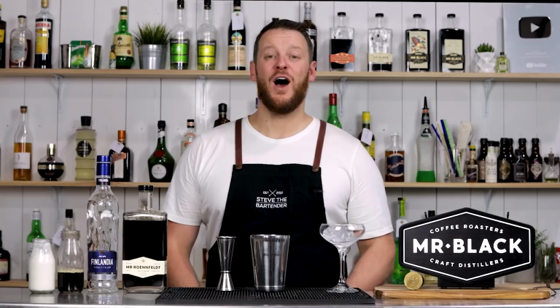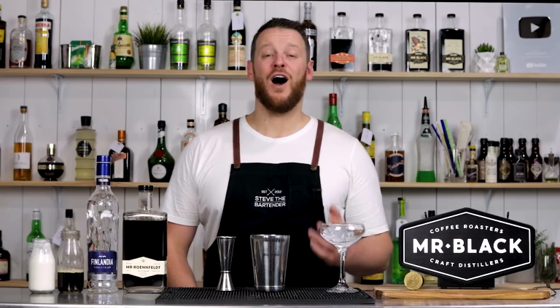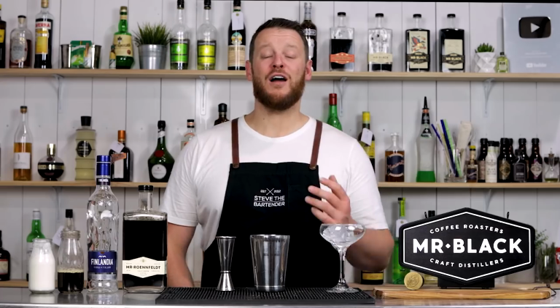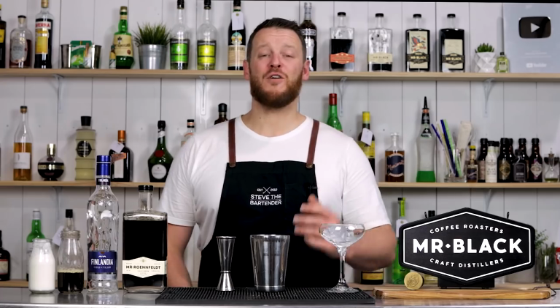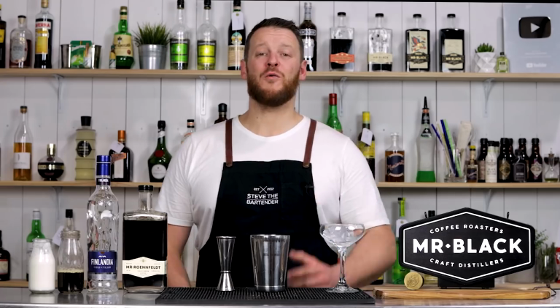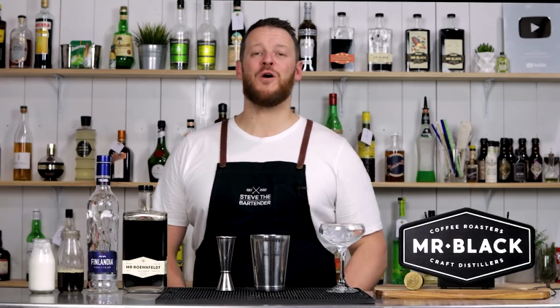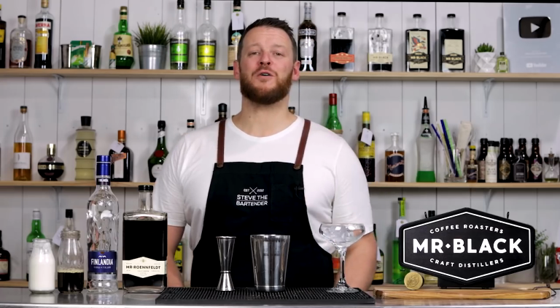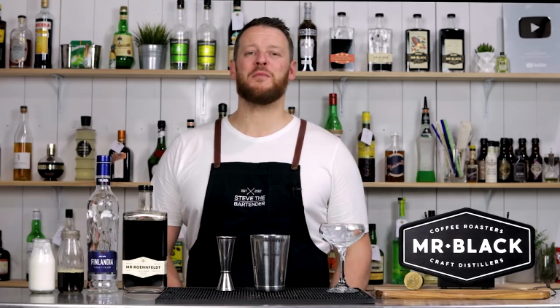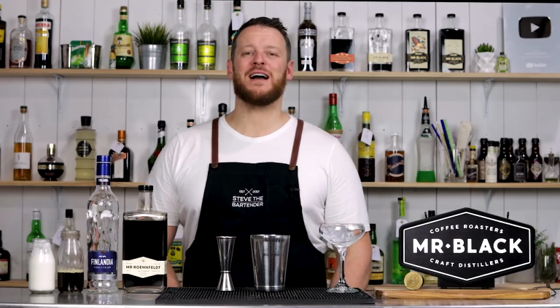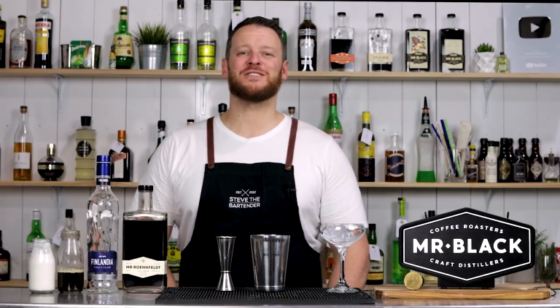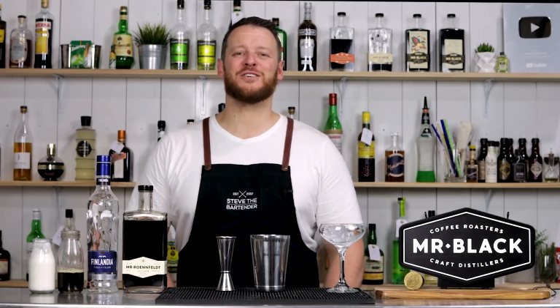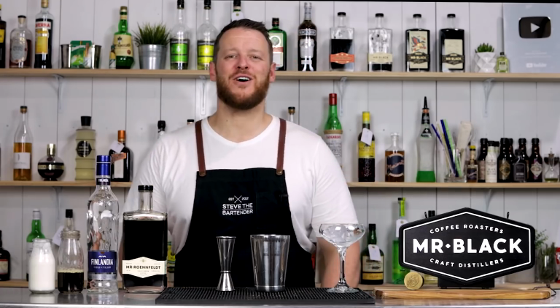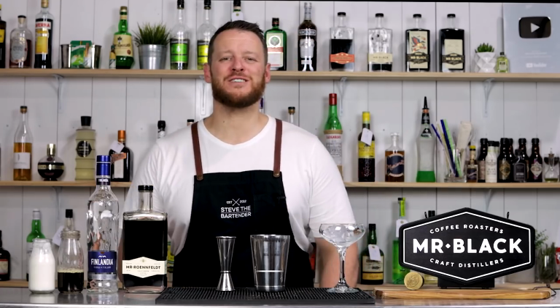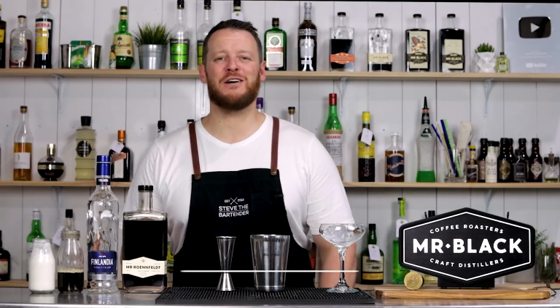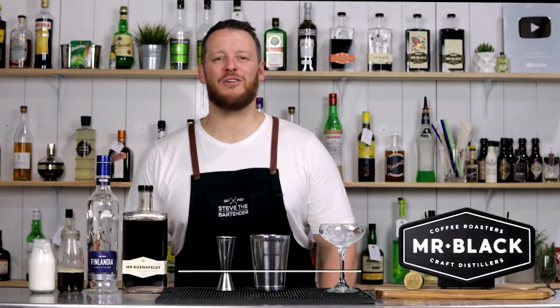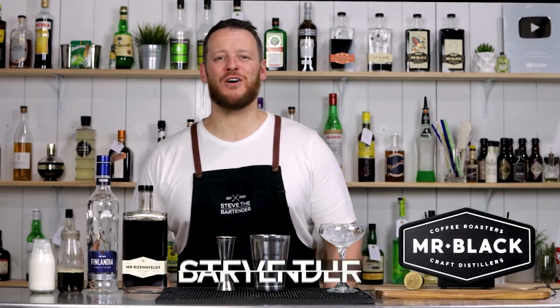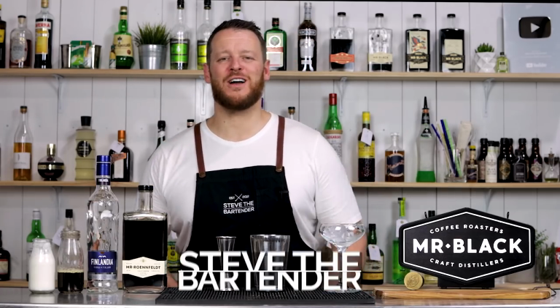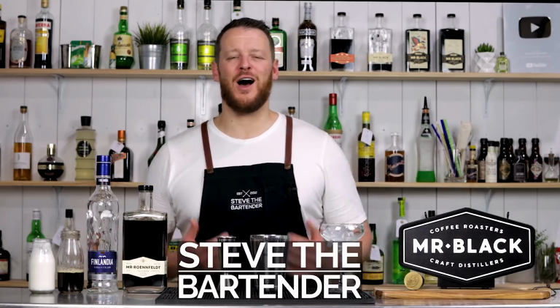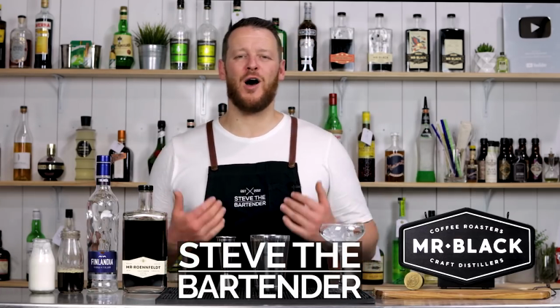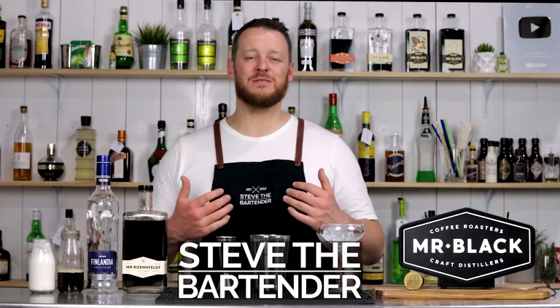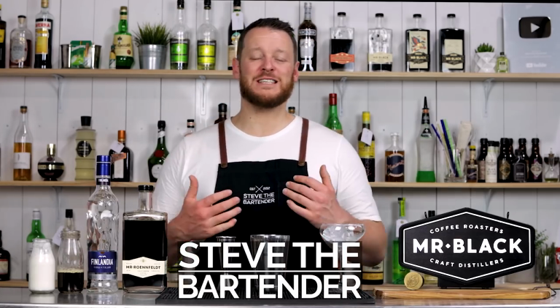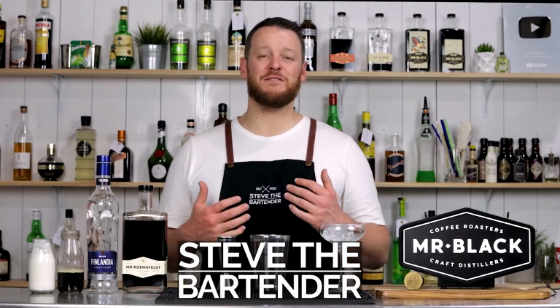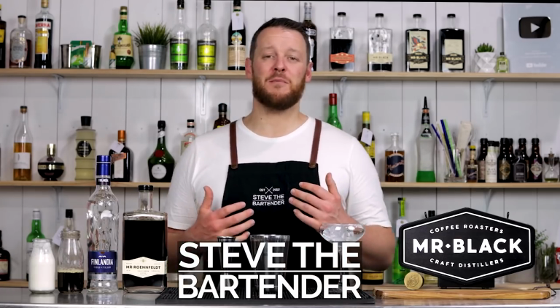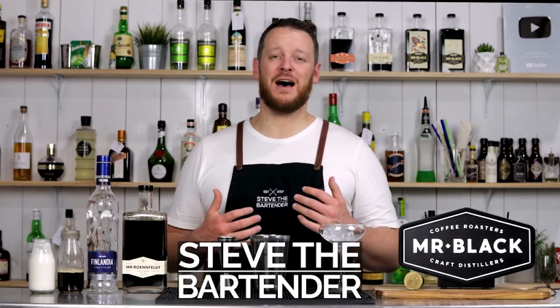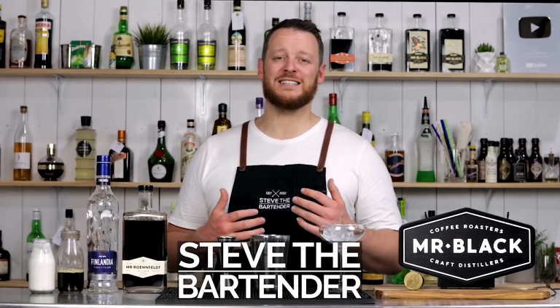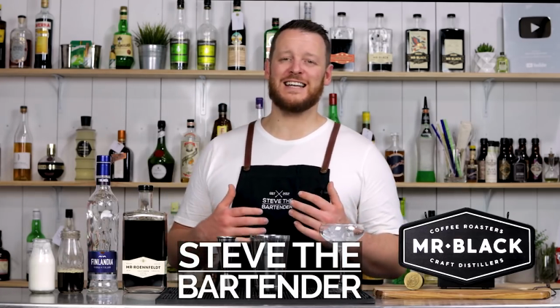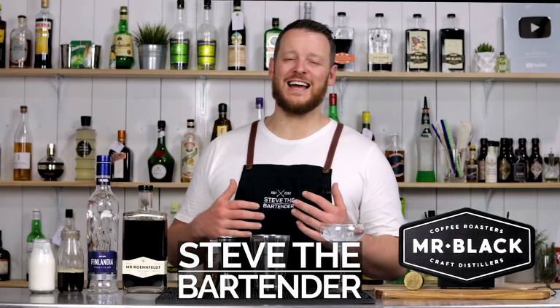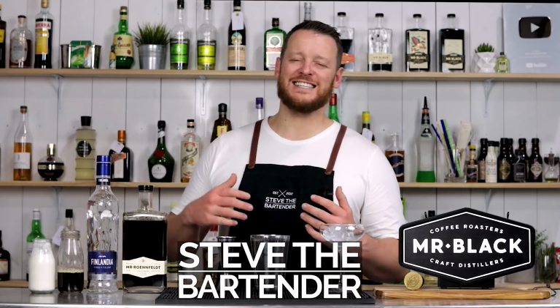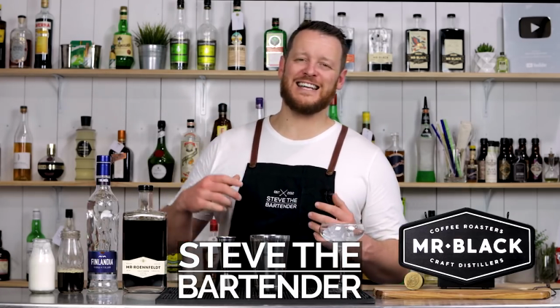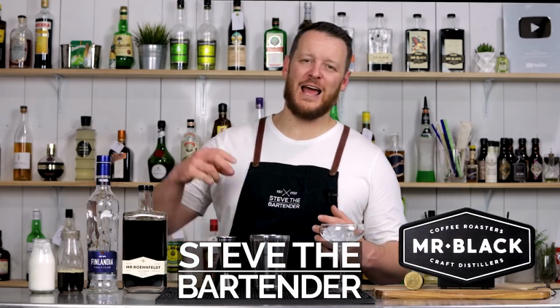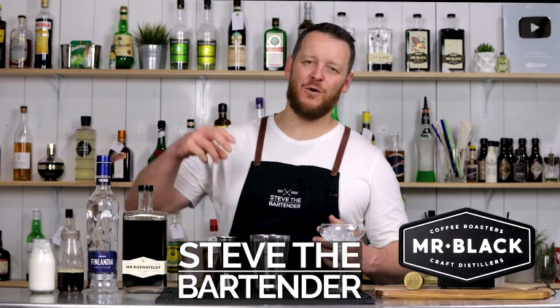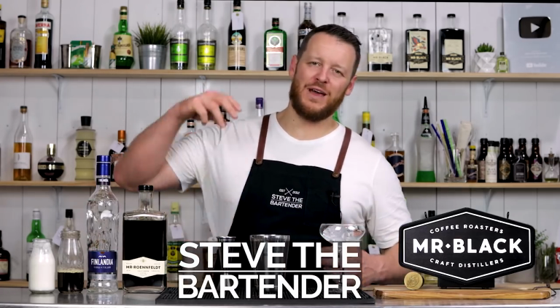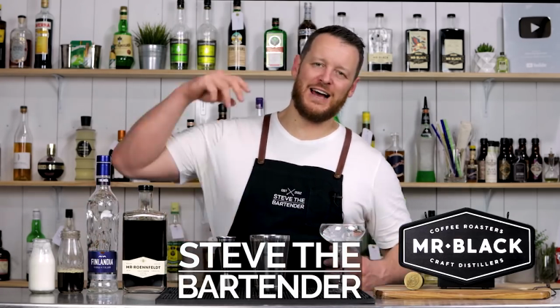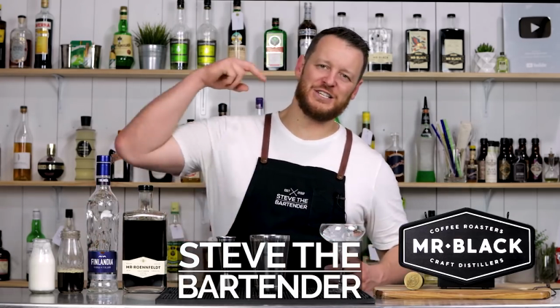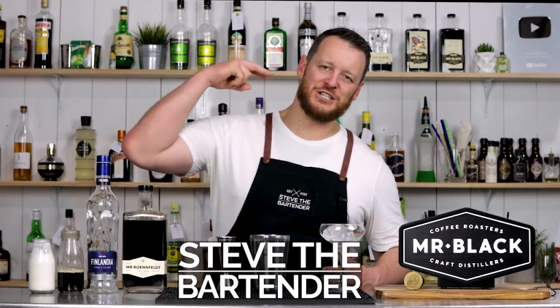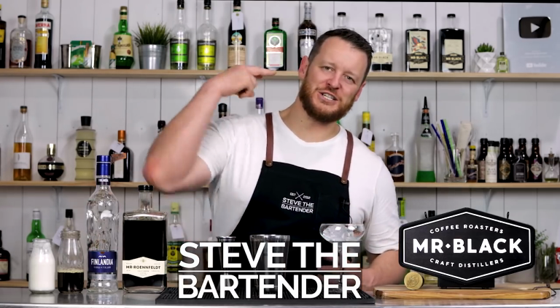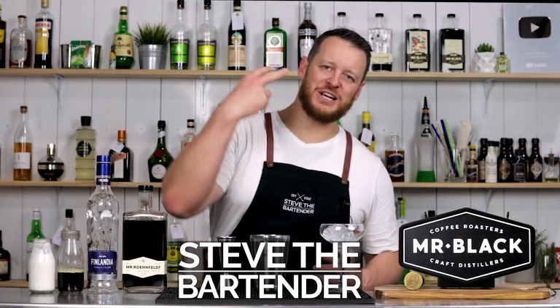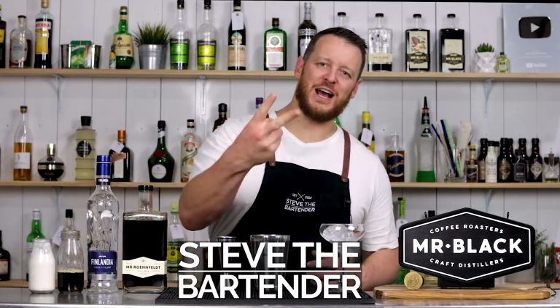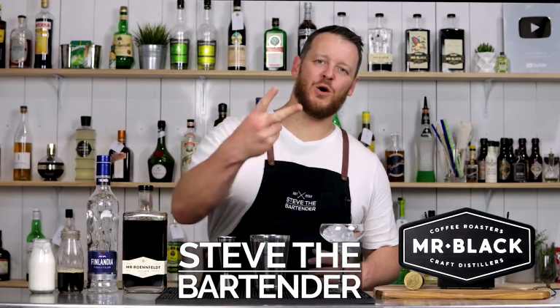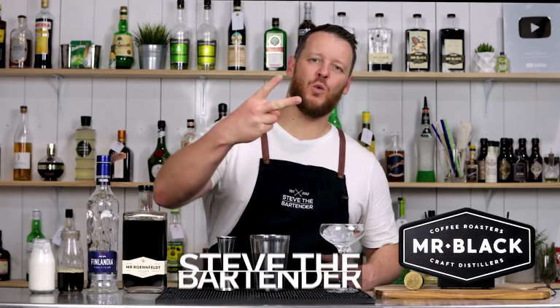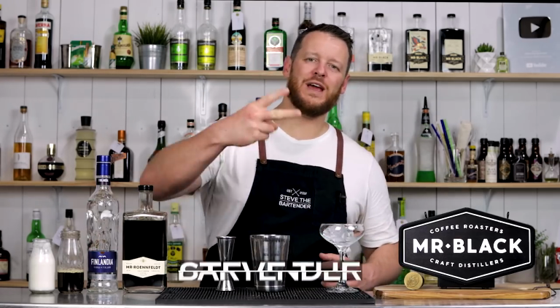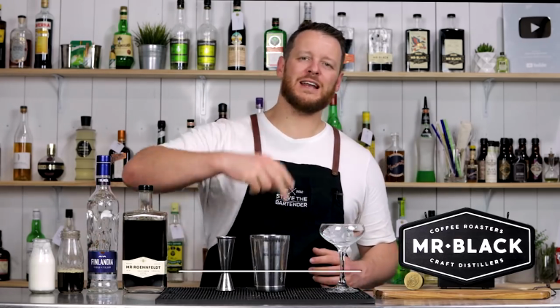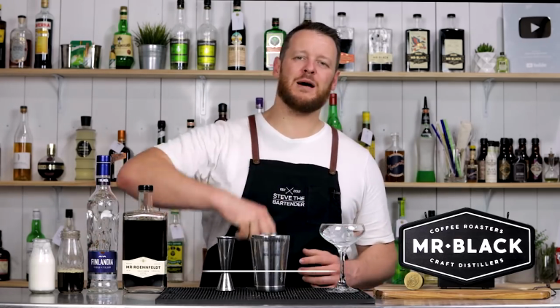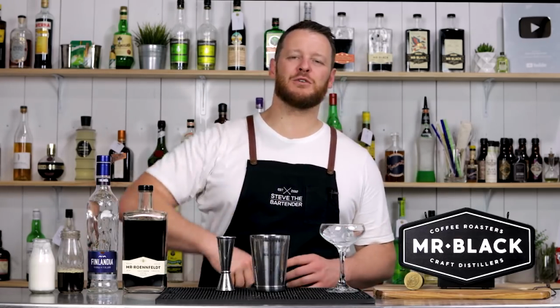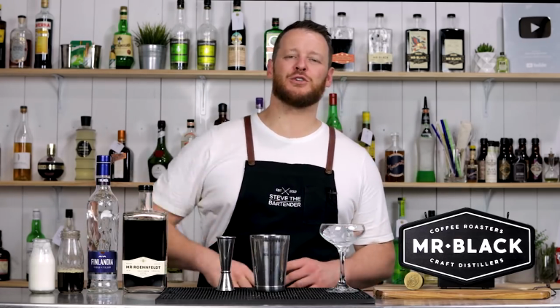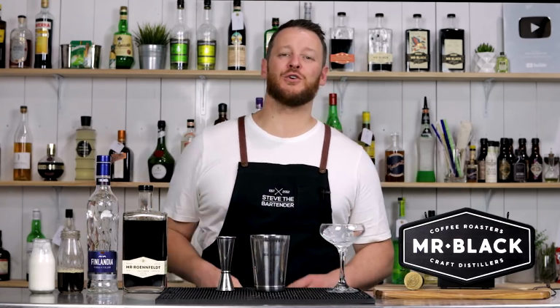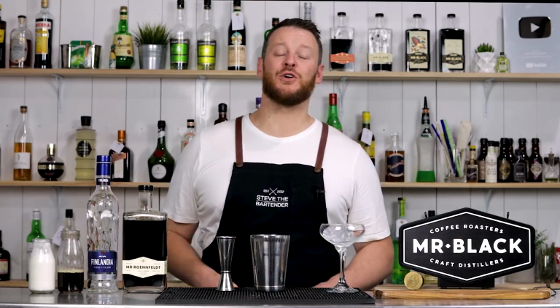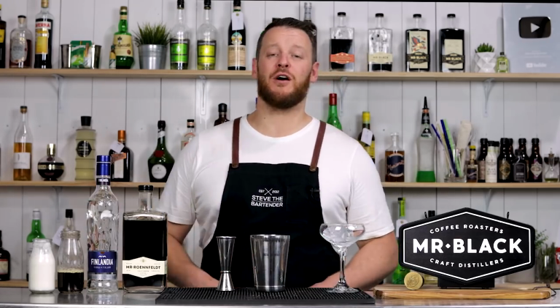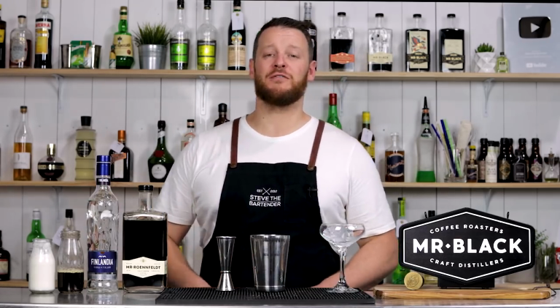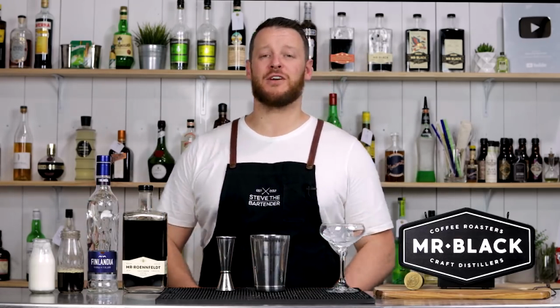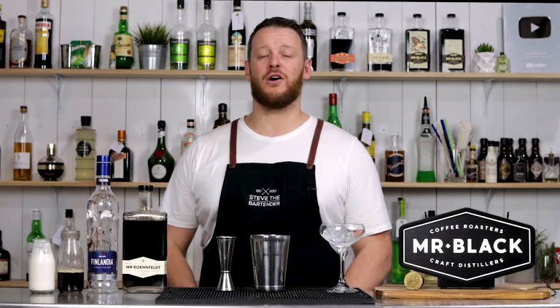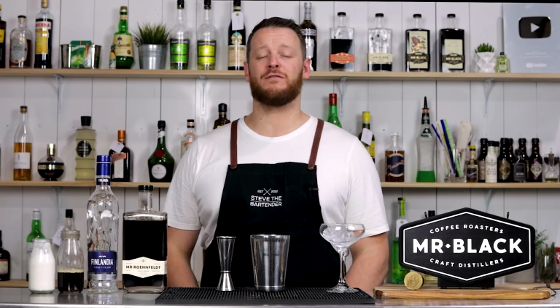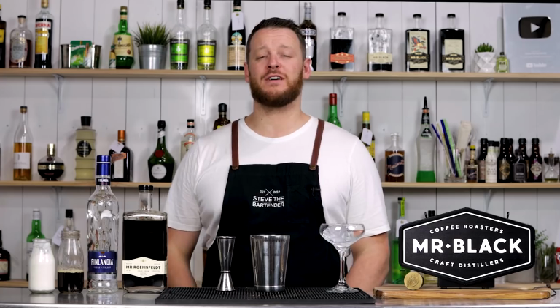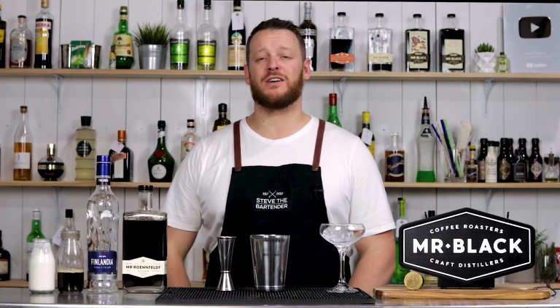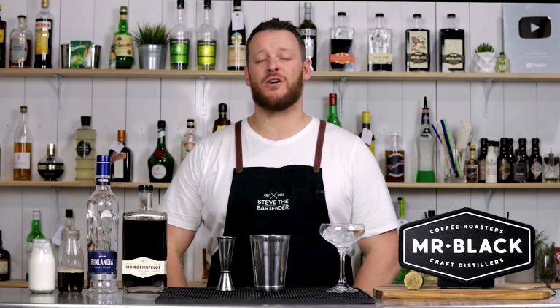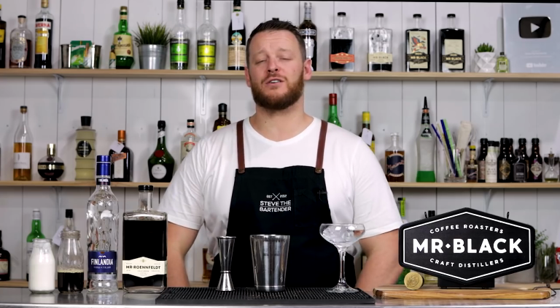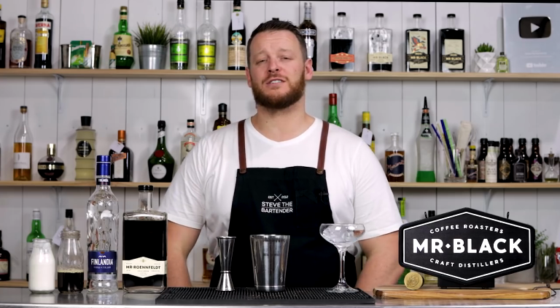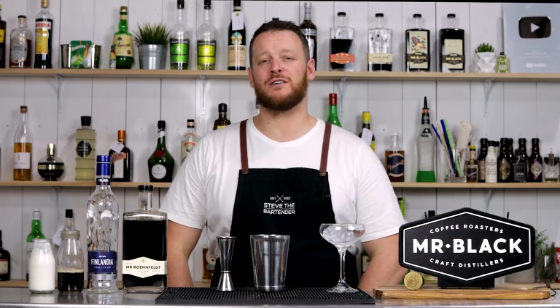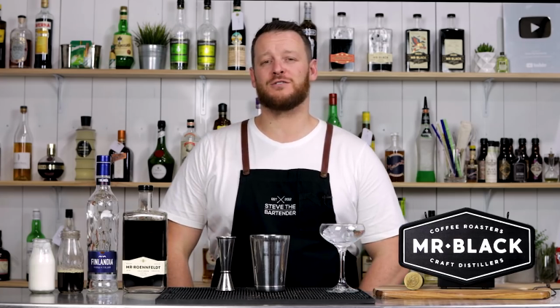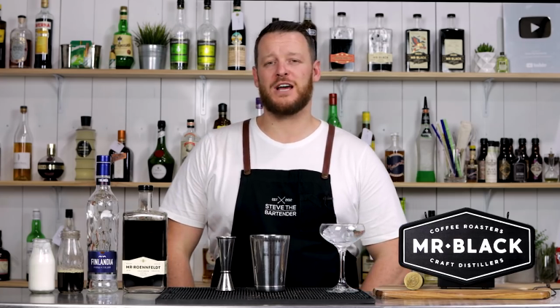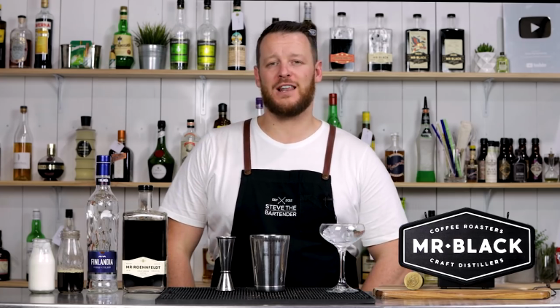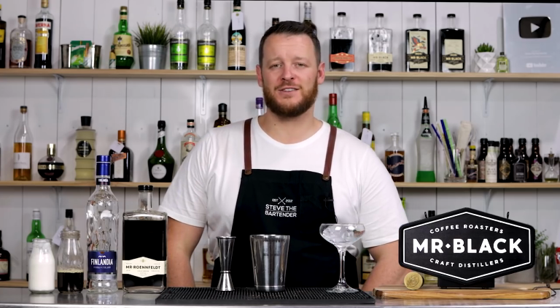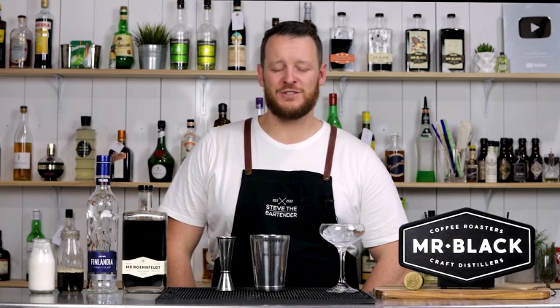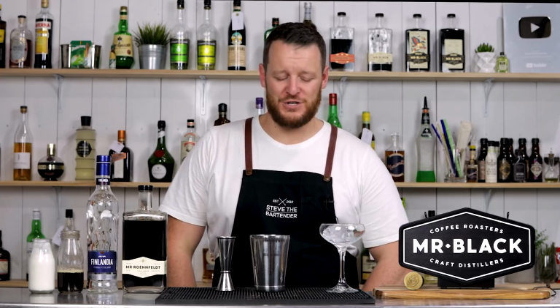Hi everyone, welcome back to the cocktail vlog. I'm Steve the bartender and today we are judging week number two of the coffee cocktail challenge.